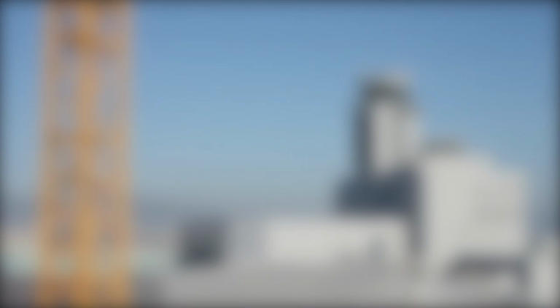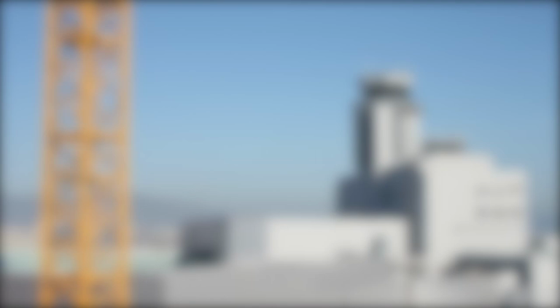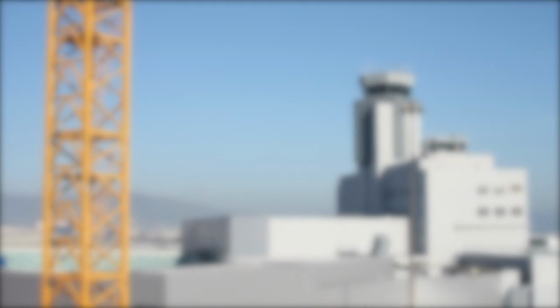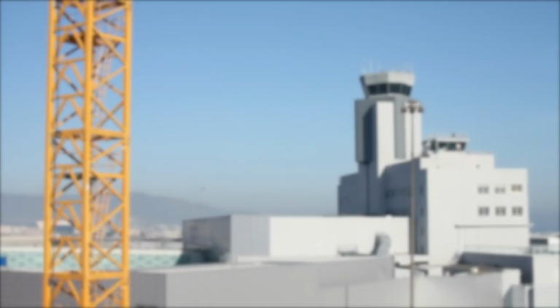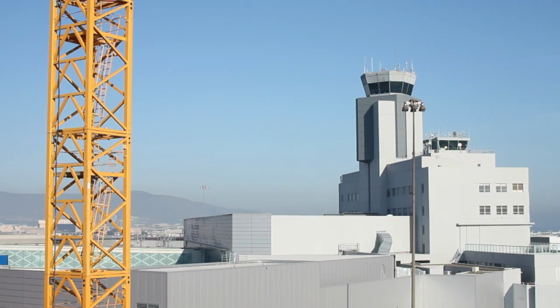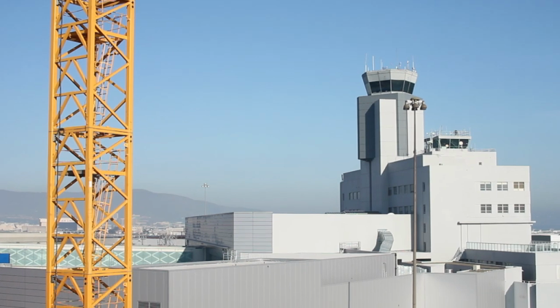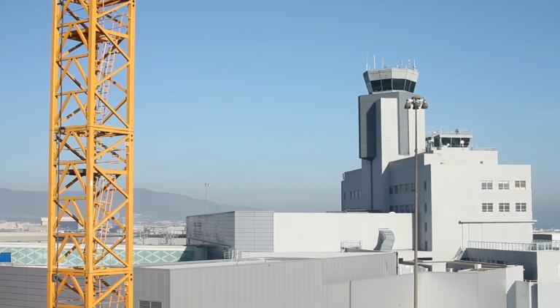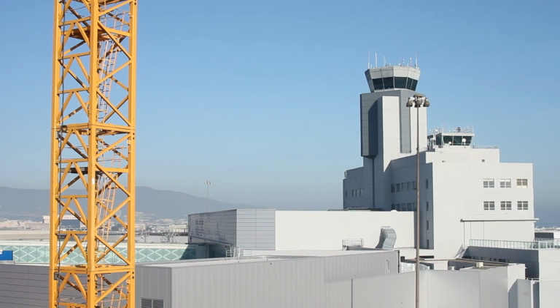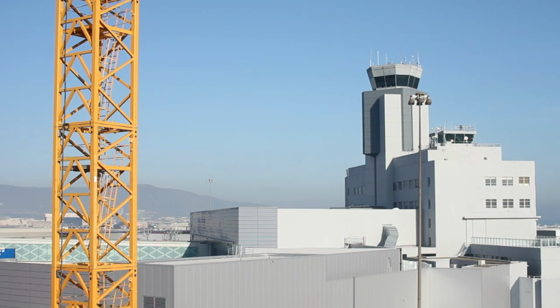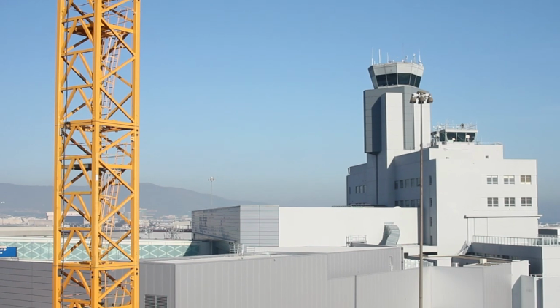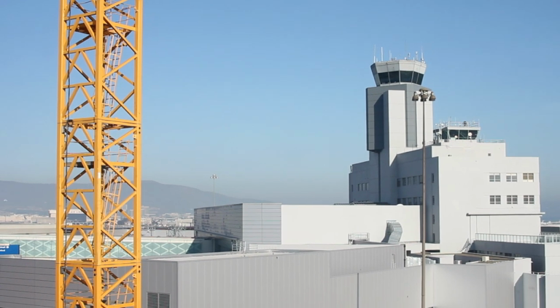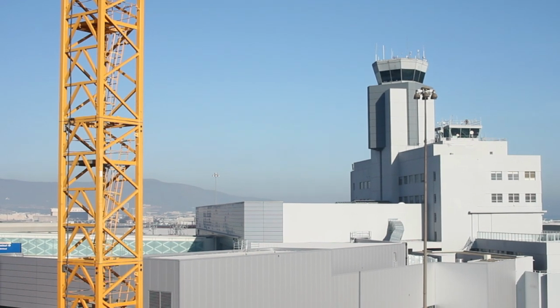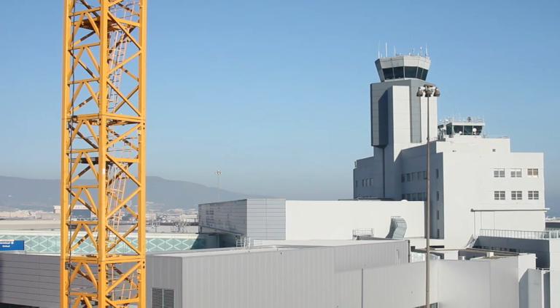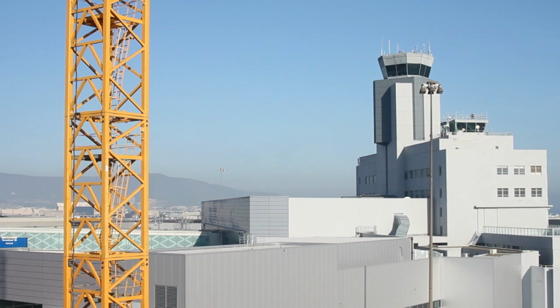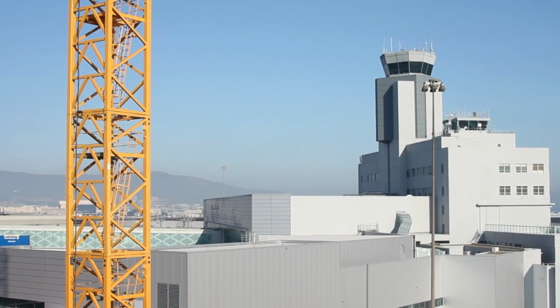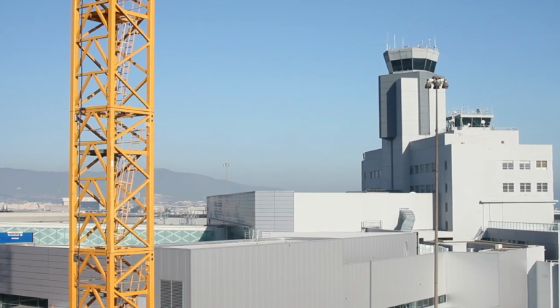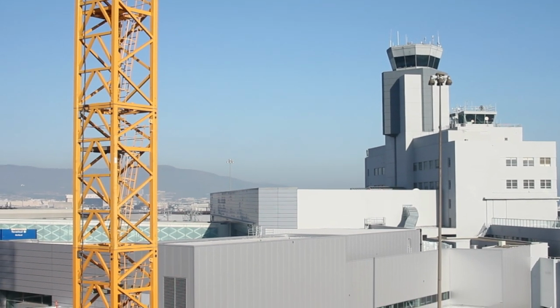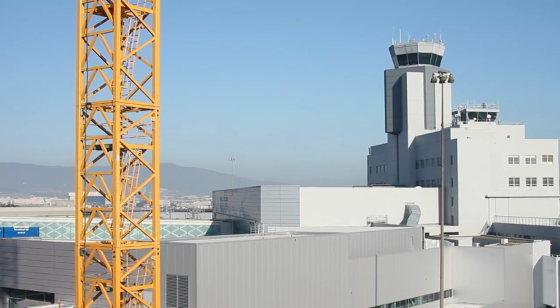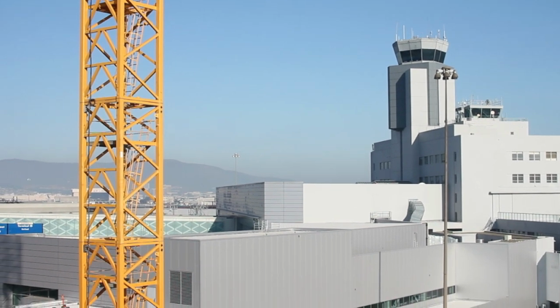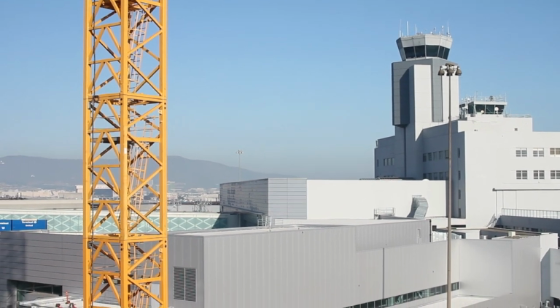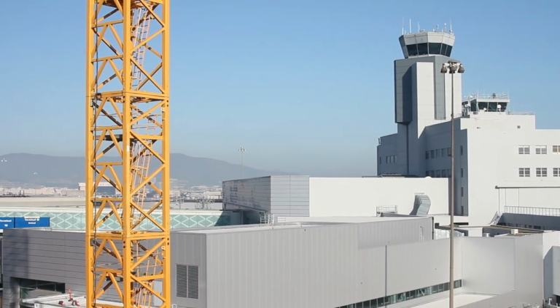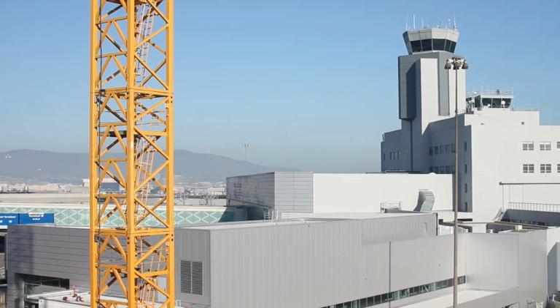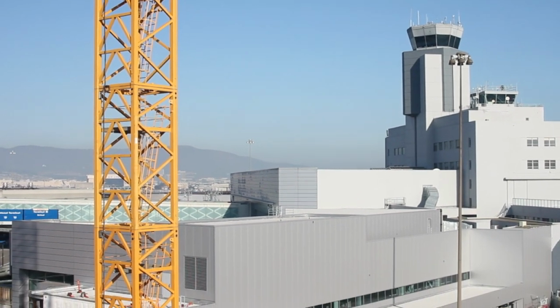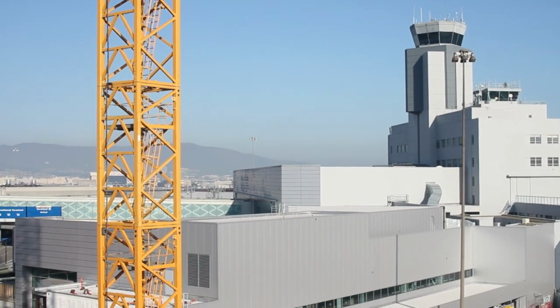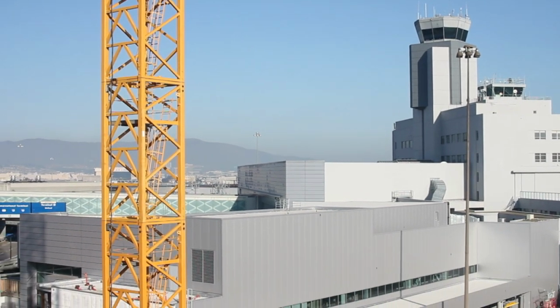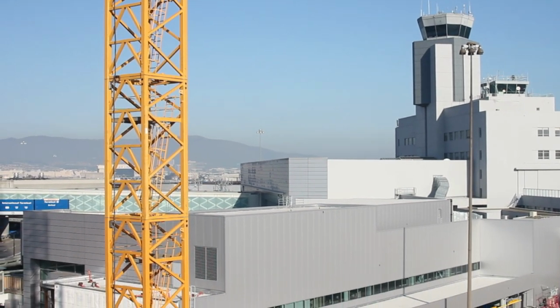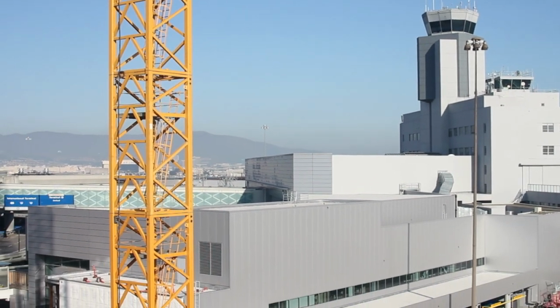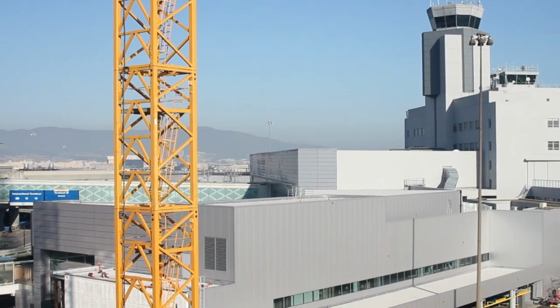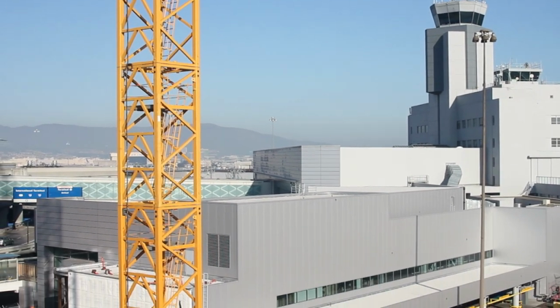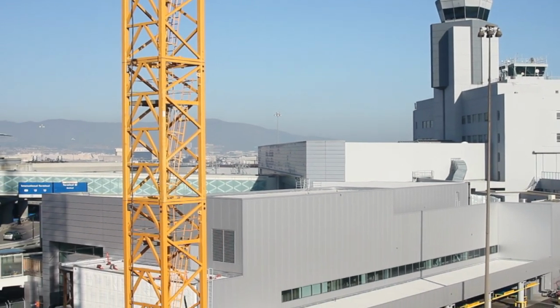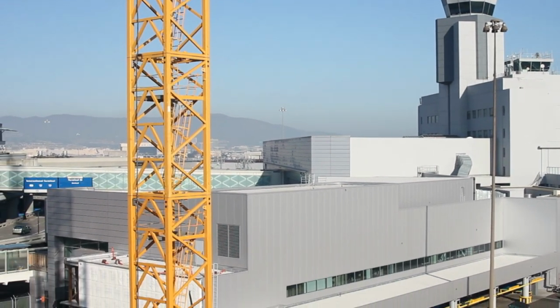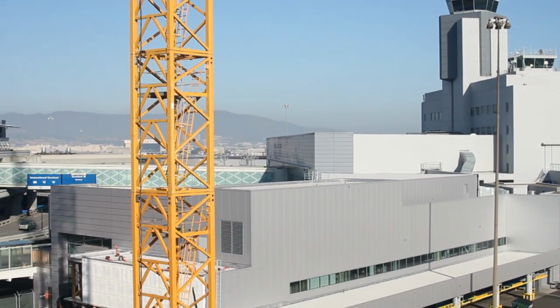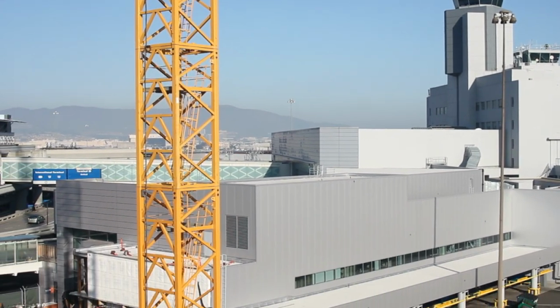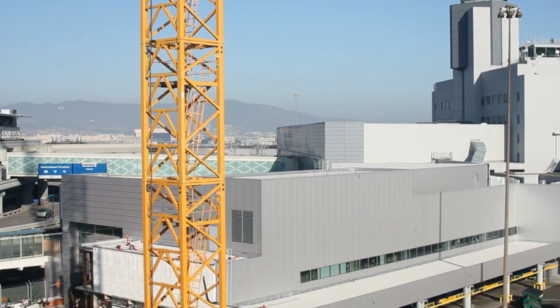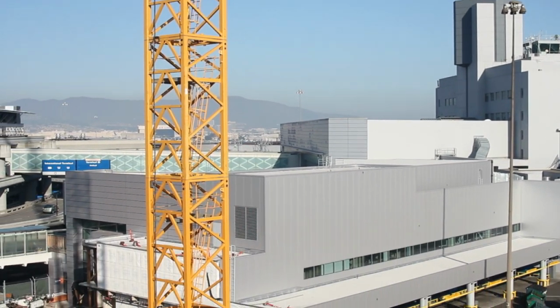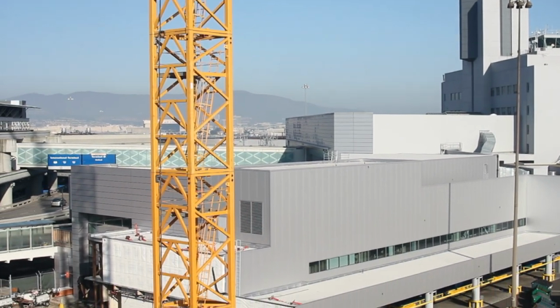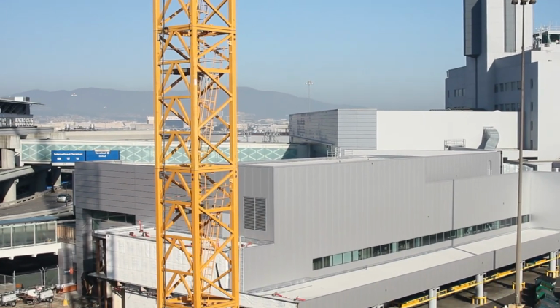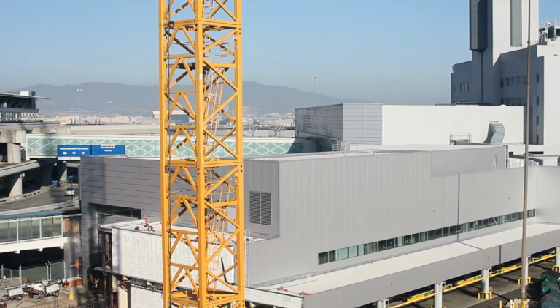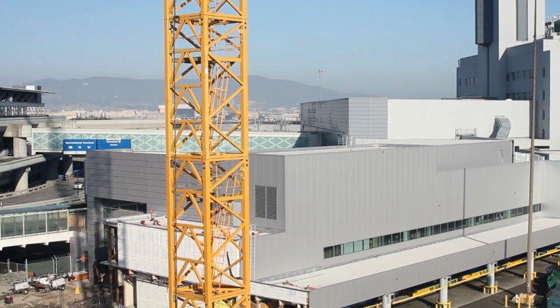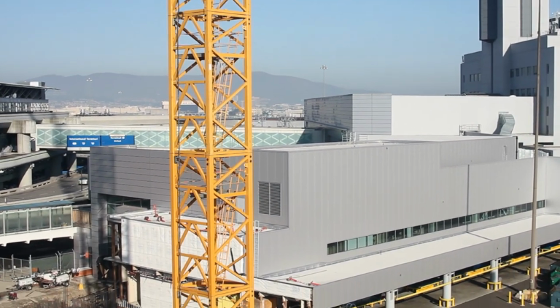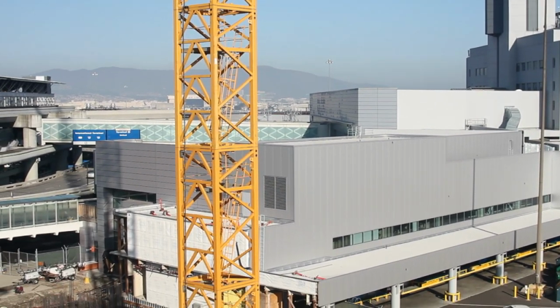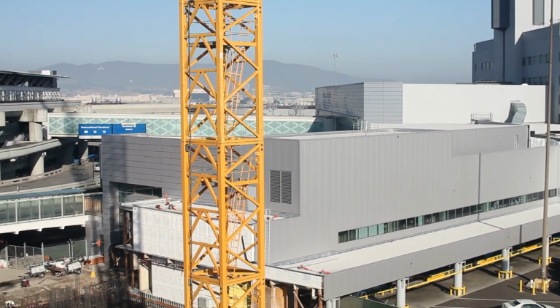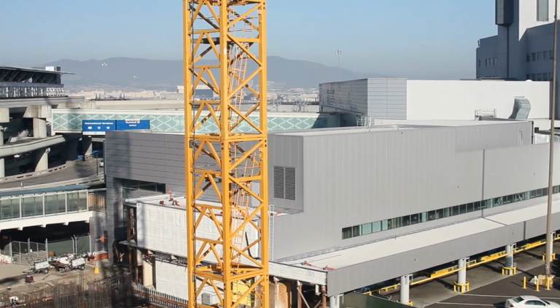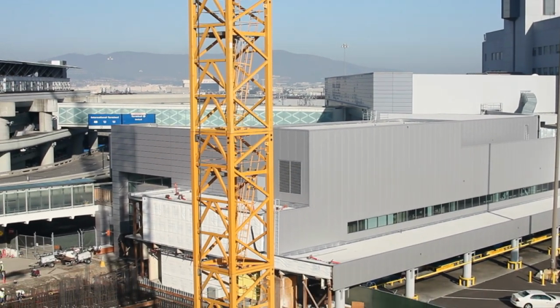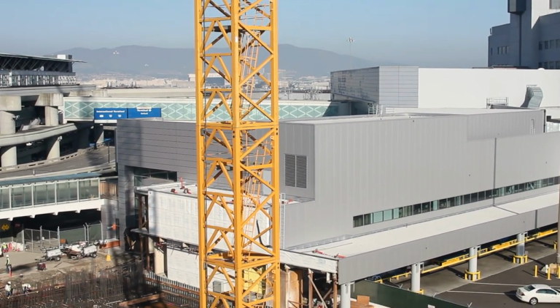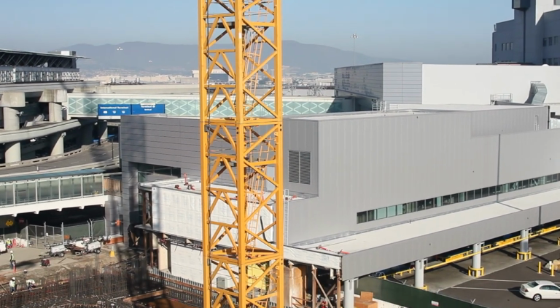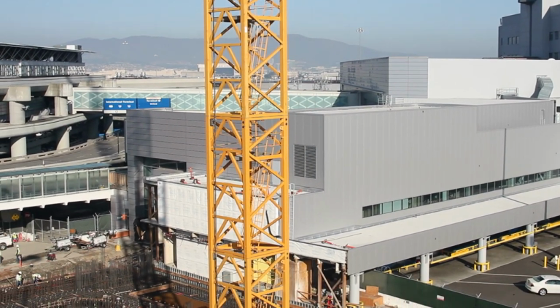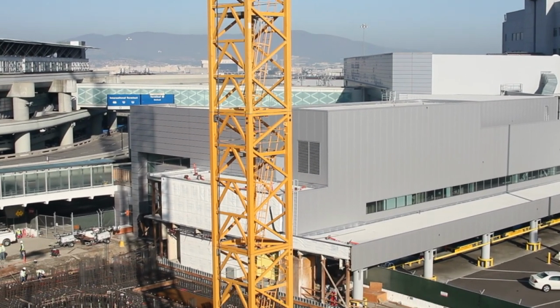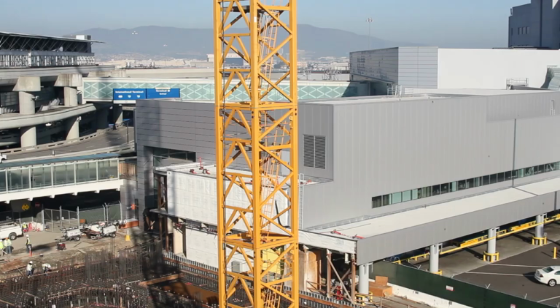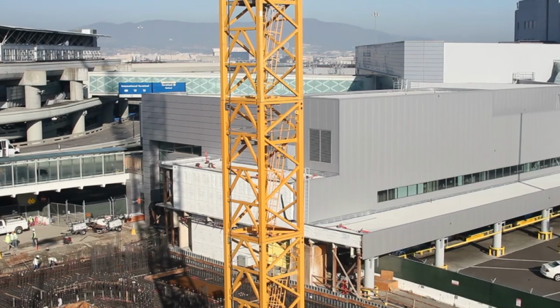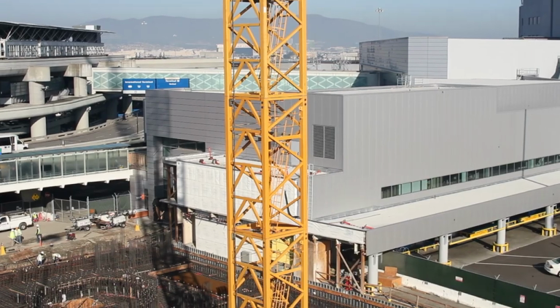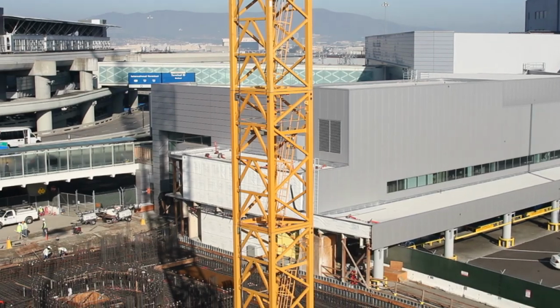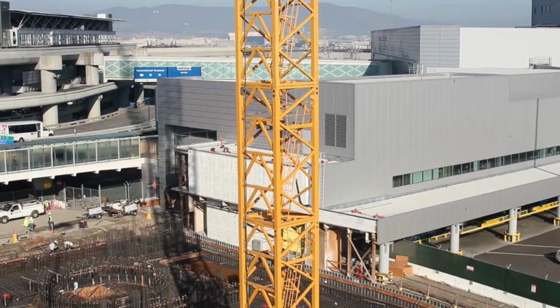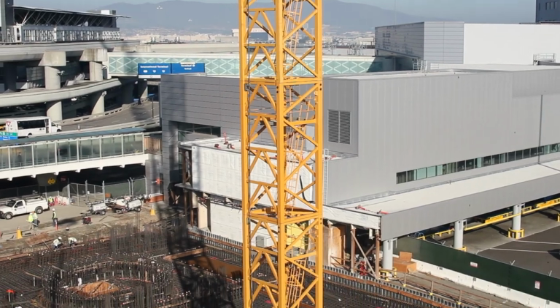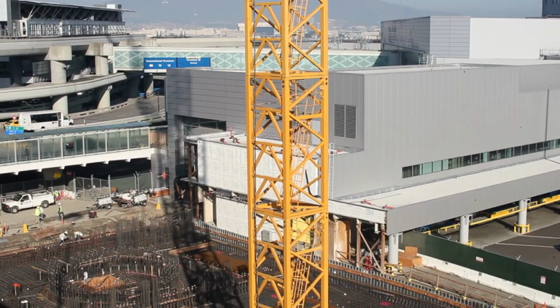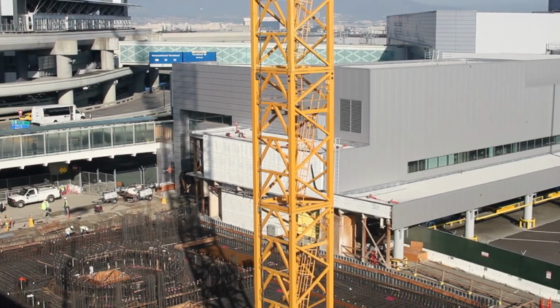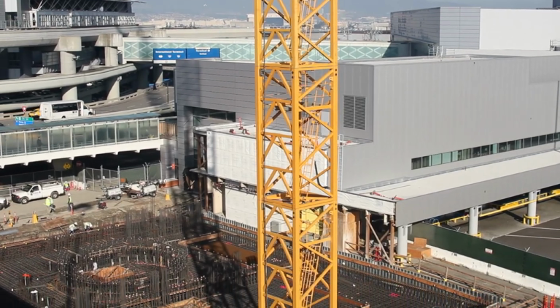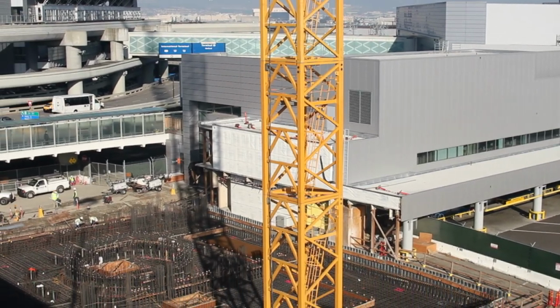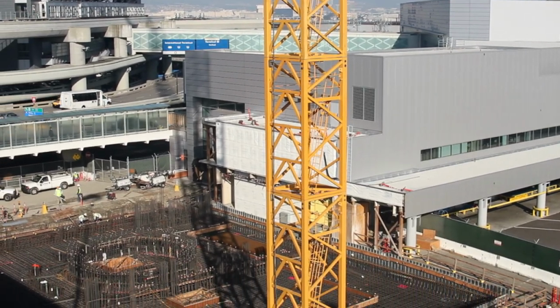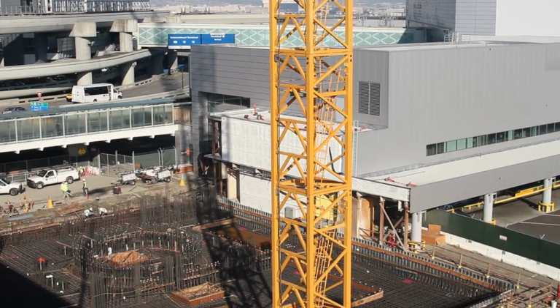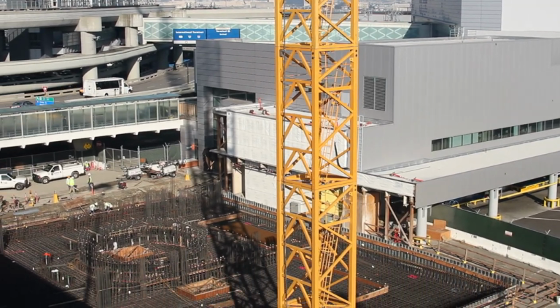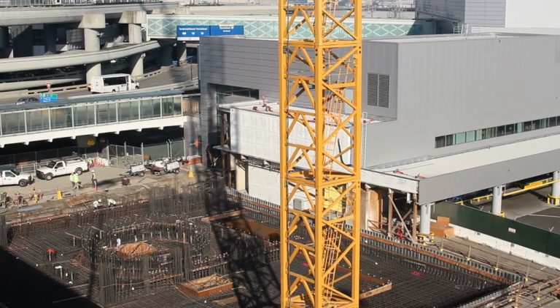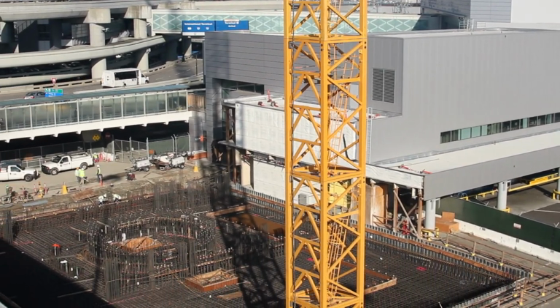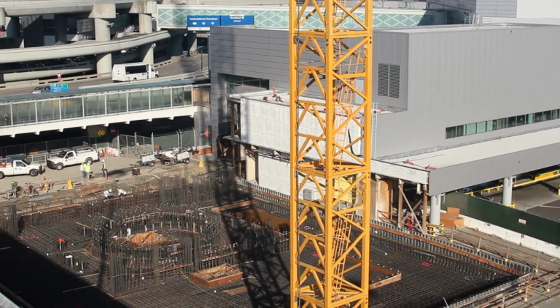In this episode, we'll take a look at one of the largest projects happening at SFO: the construction of a new air traffic control tower.